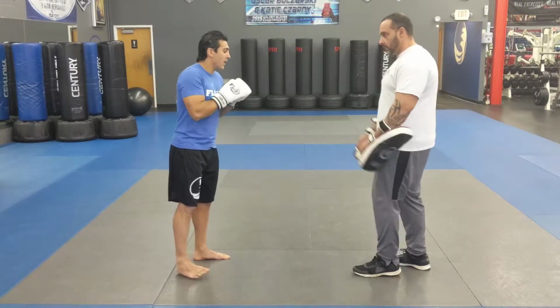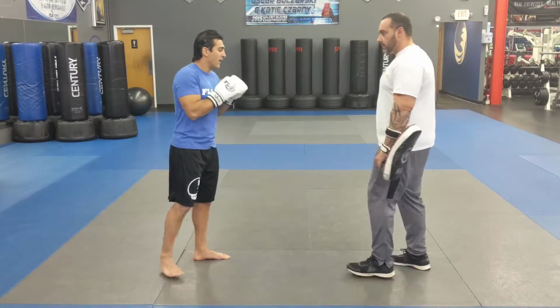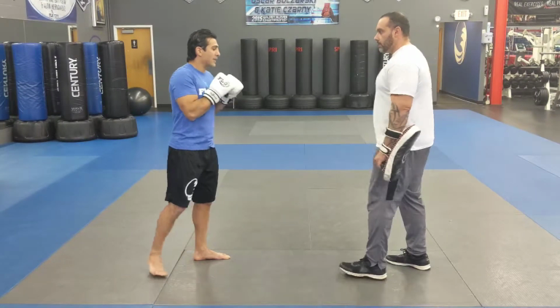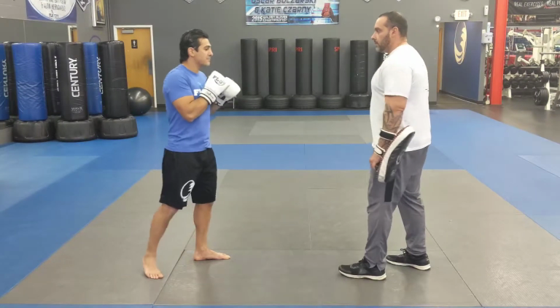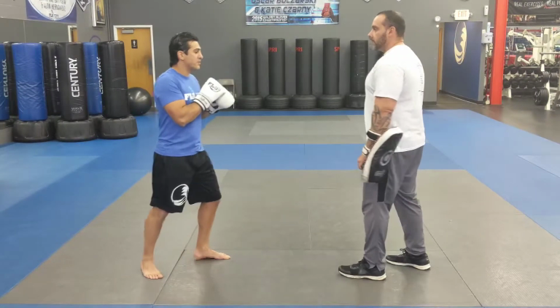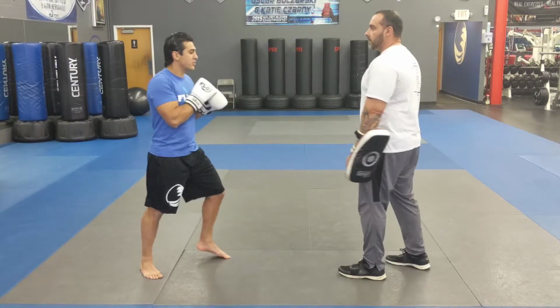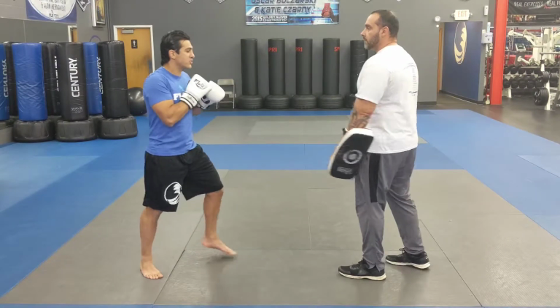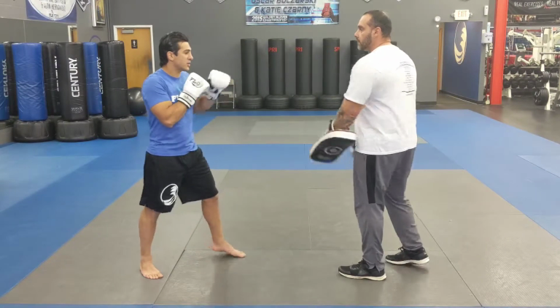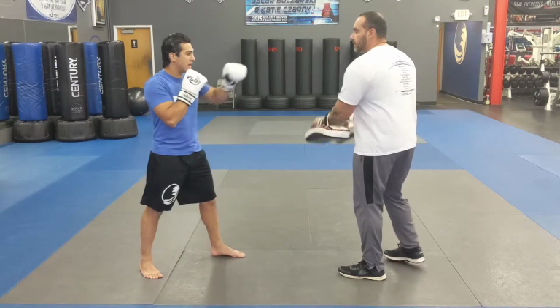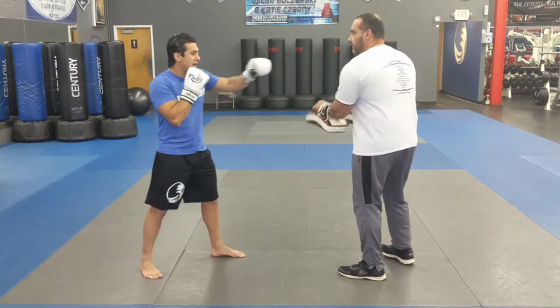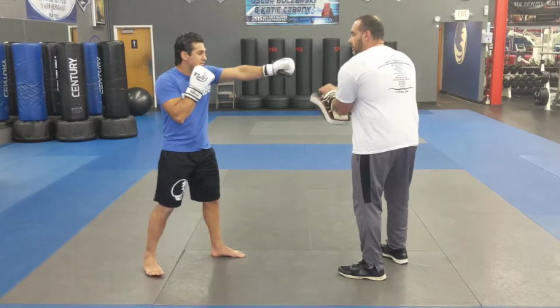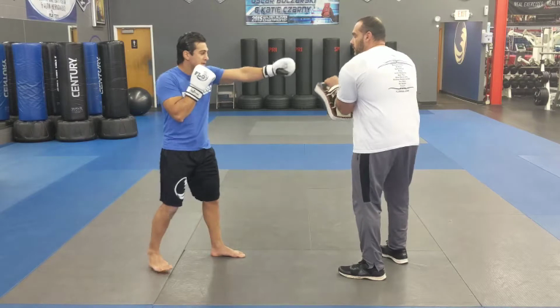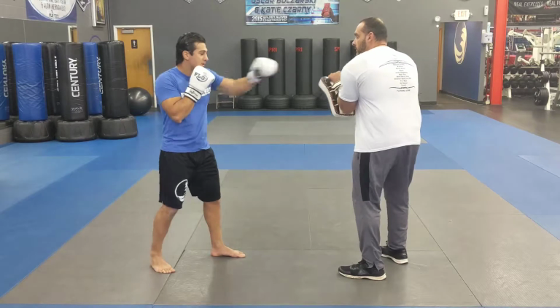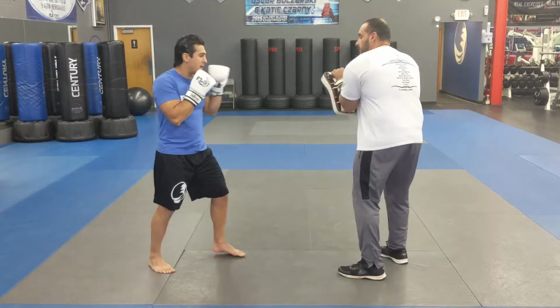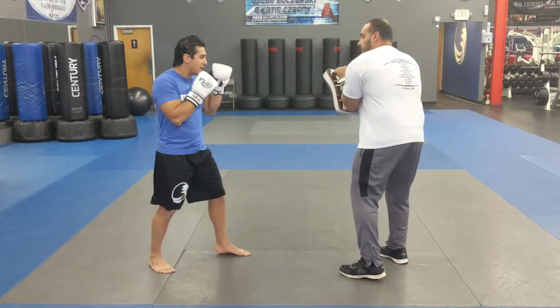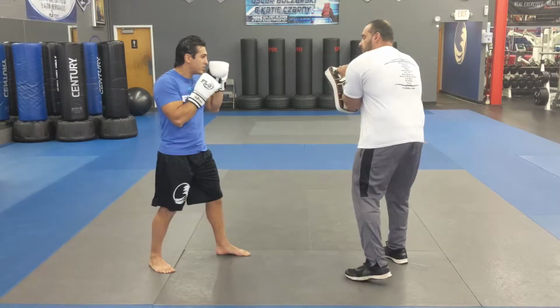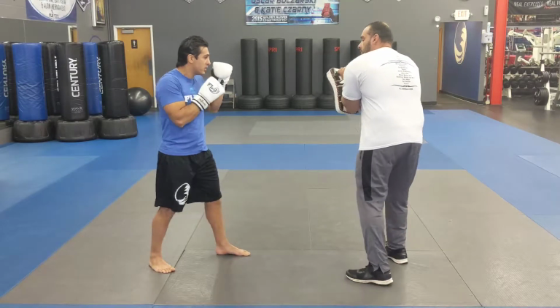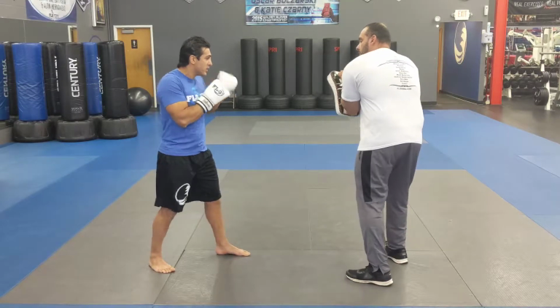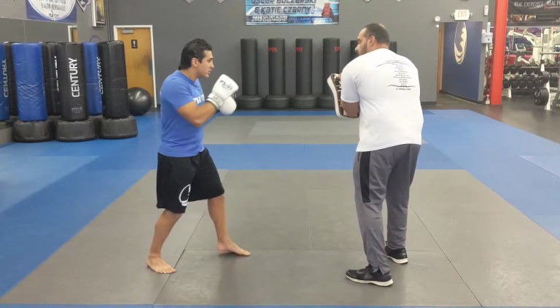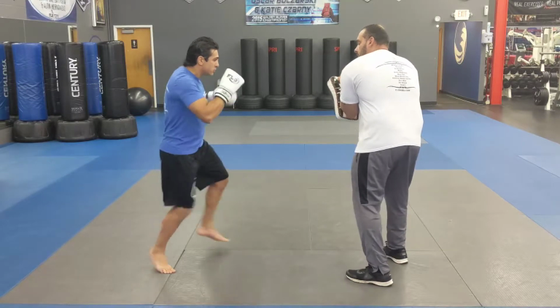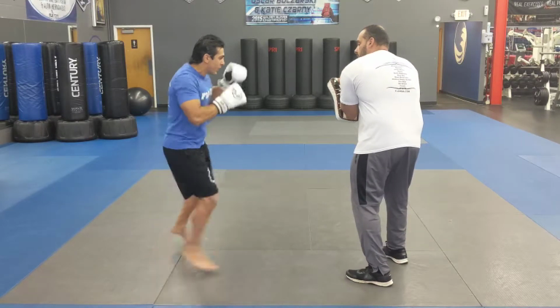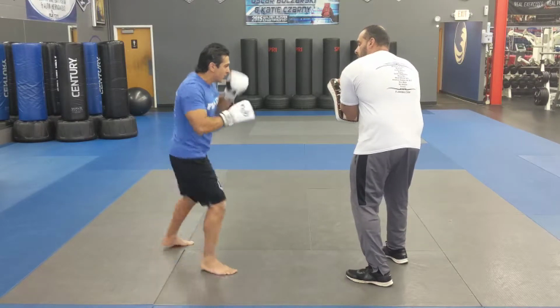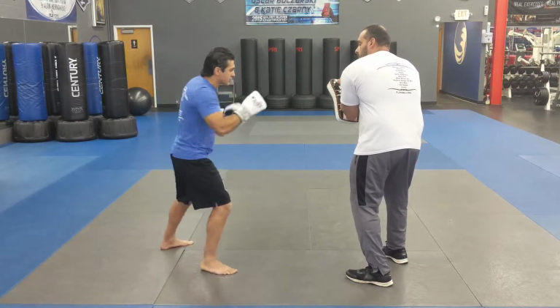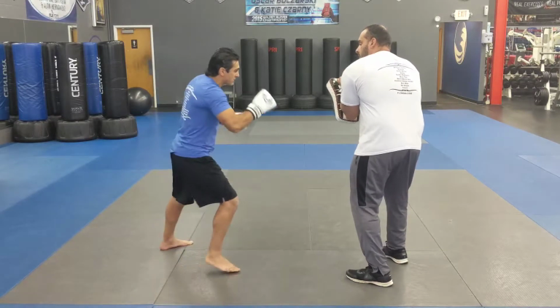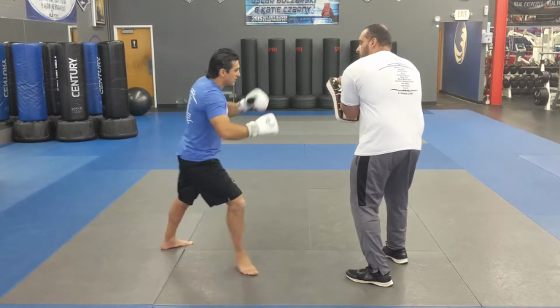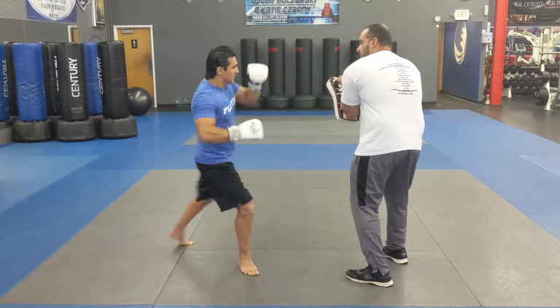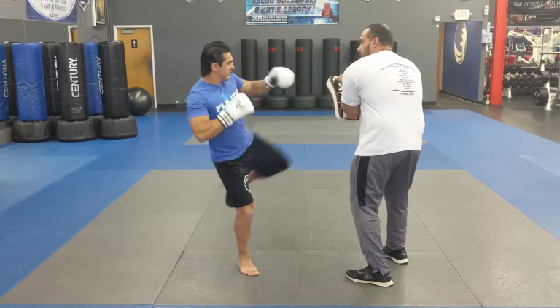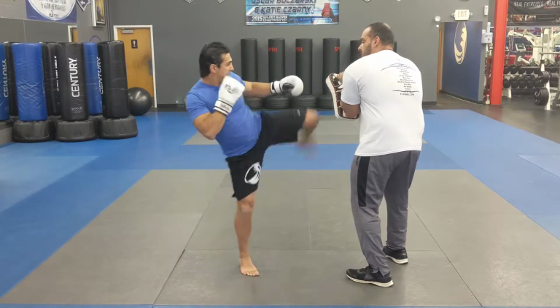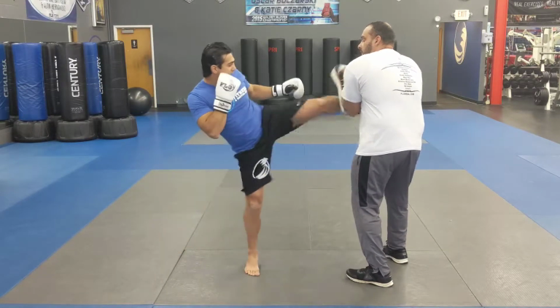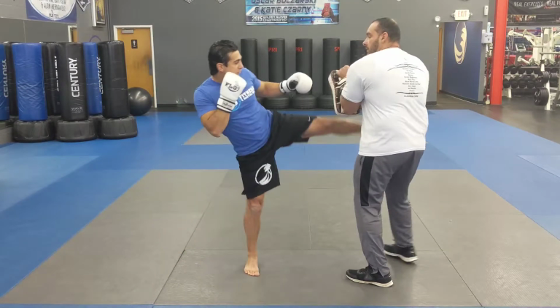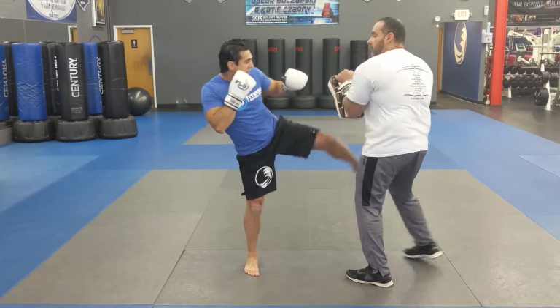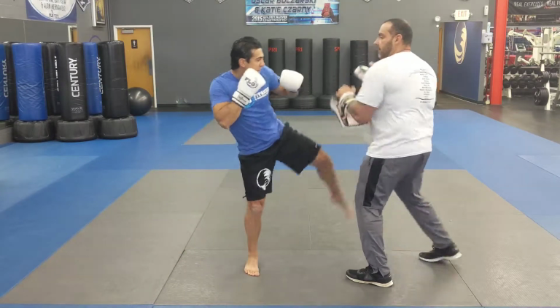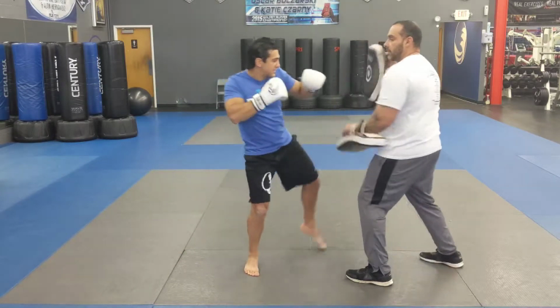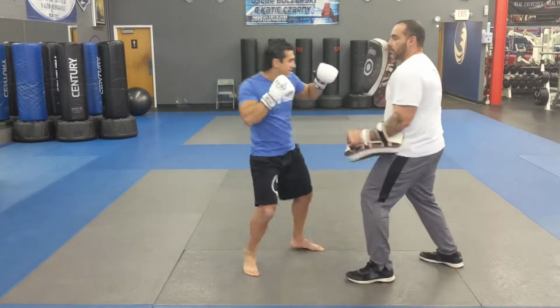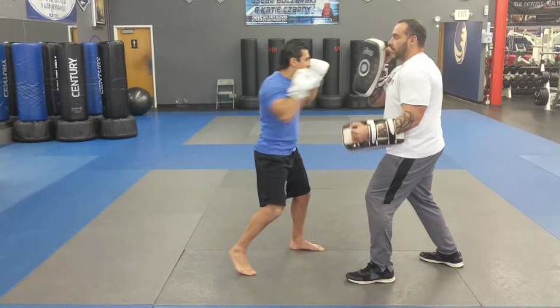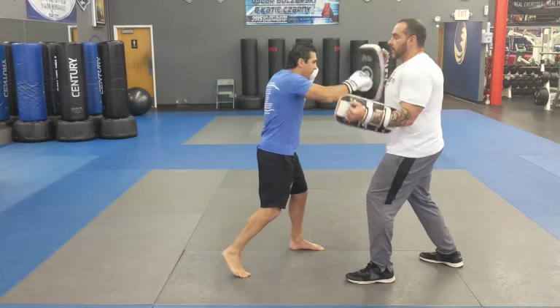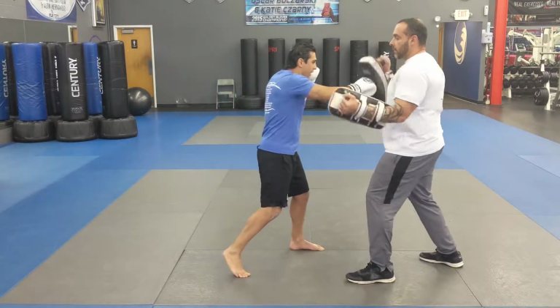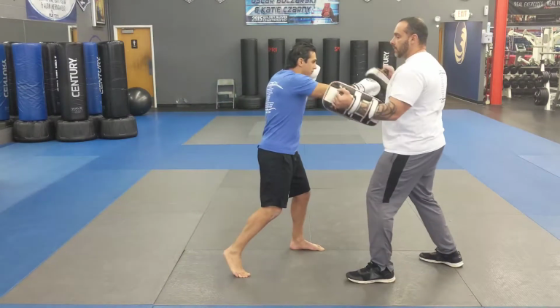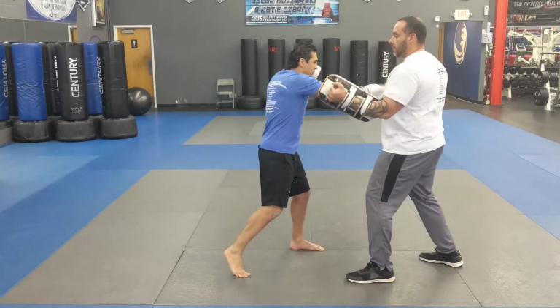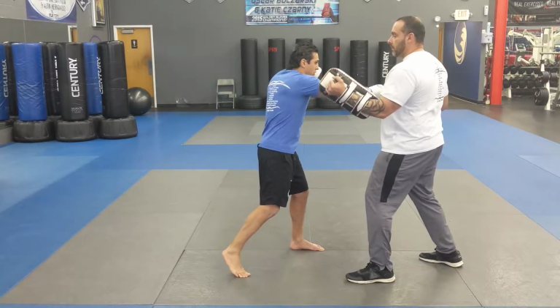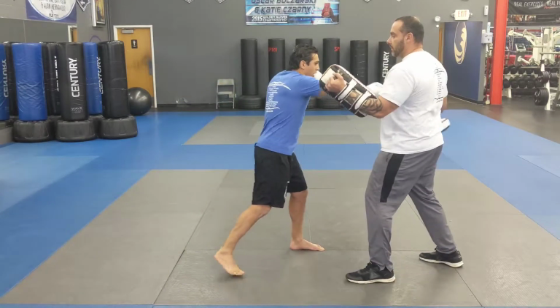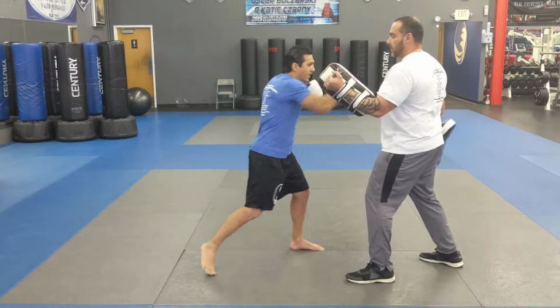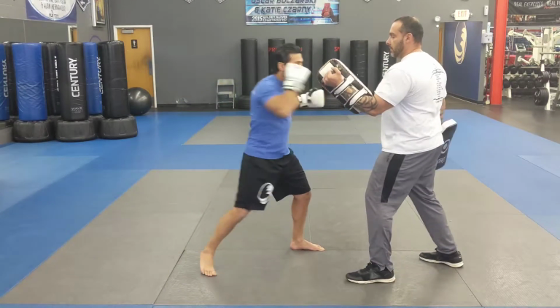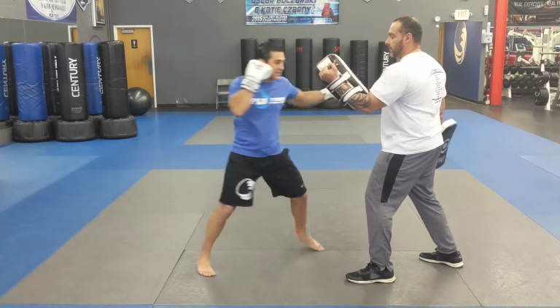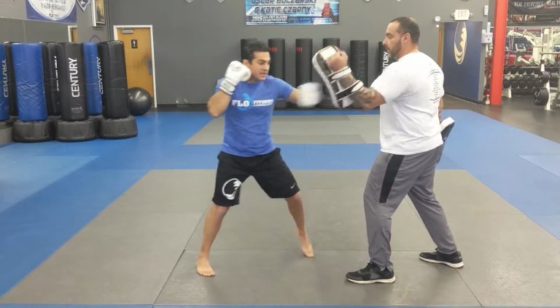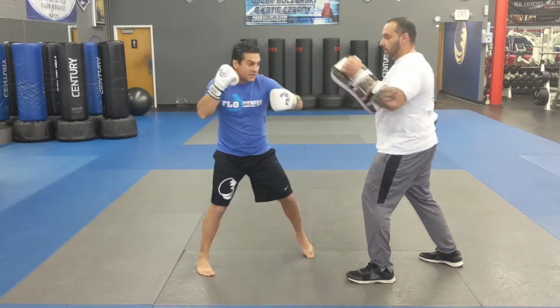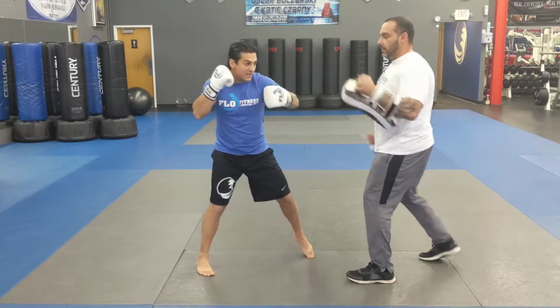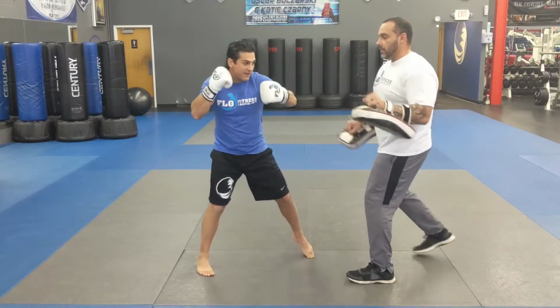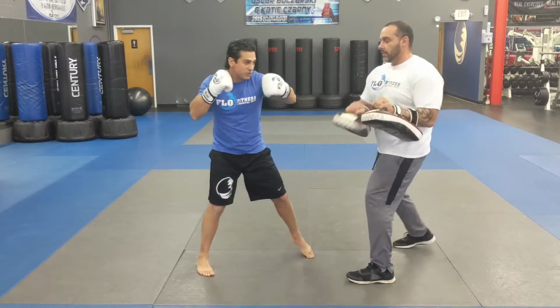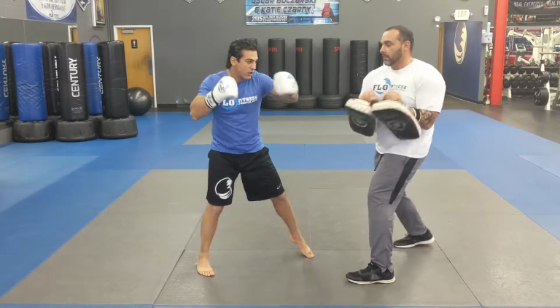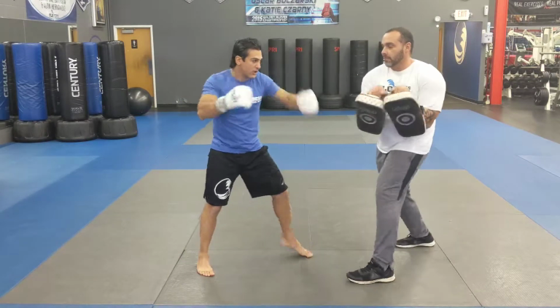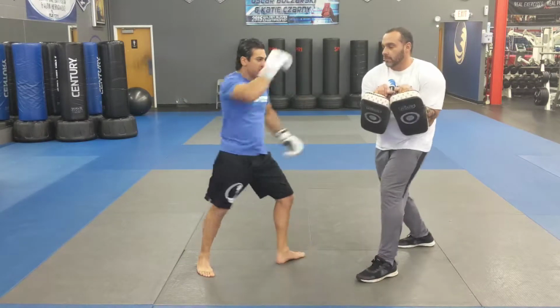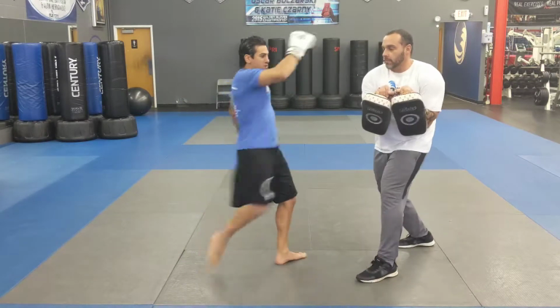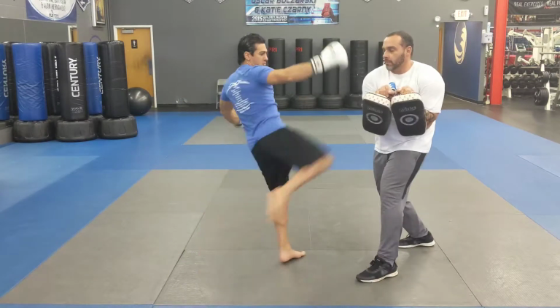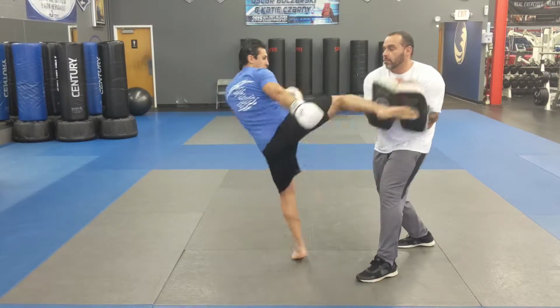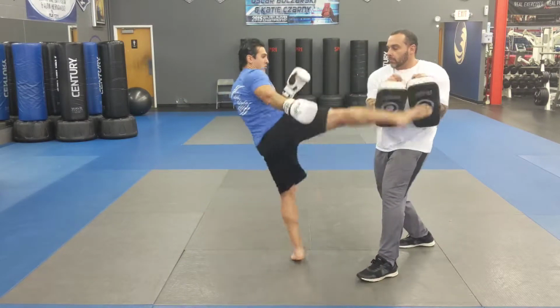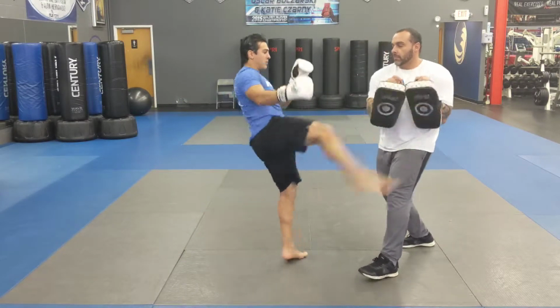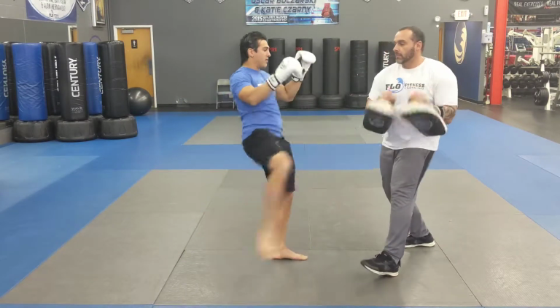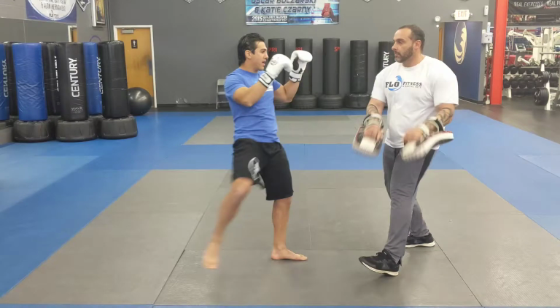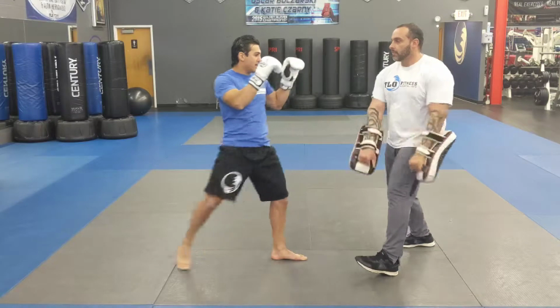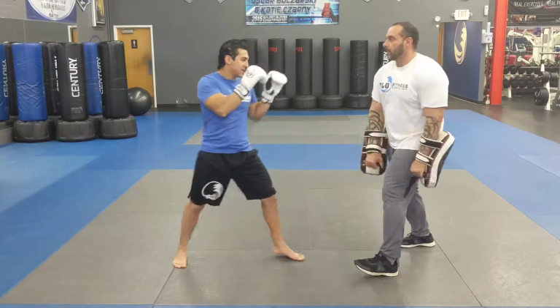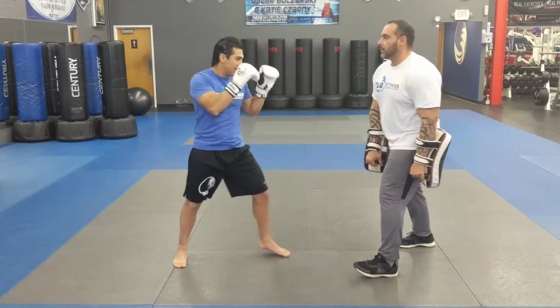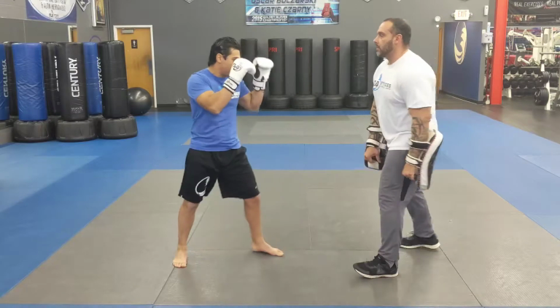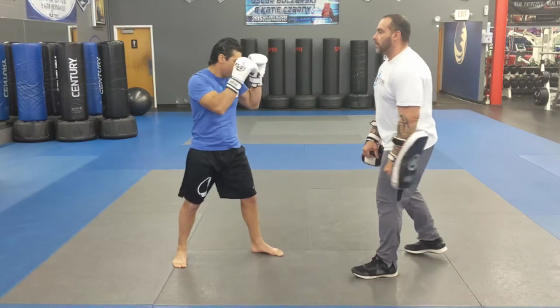Alright guys, make sure you start outside range, switch, left roundhouse kick, fall off the cross, left hook, right roundhouse kick.